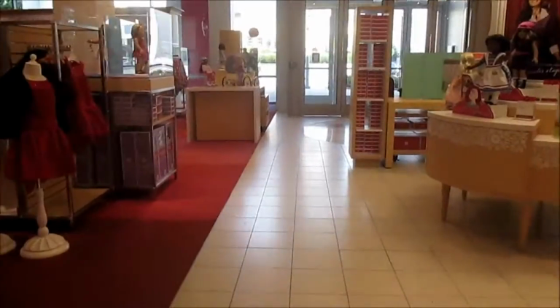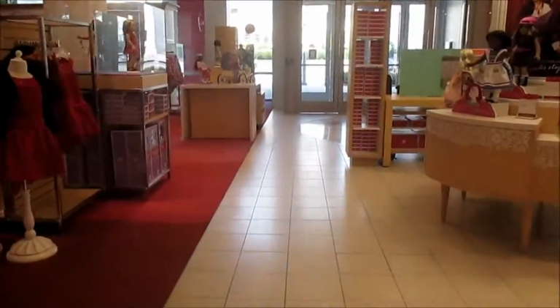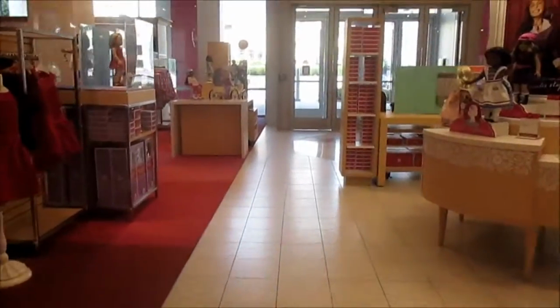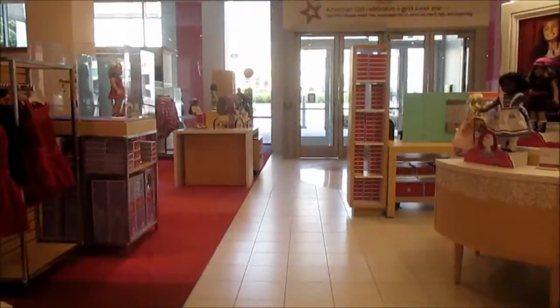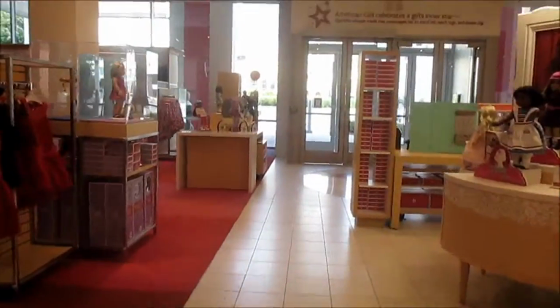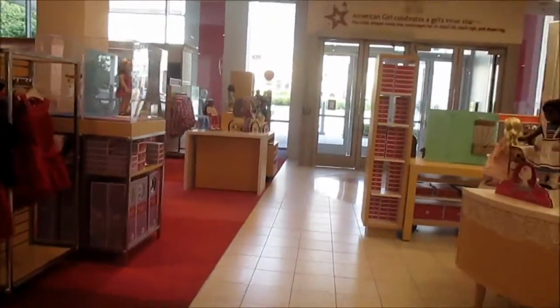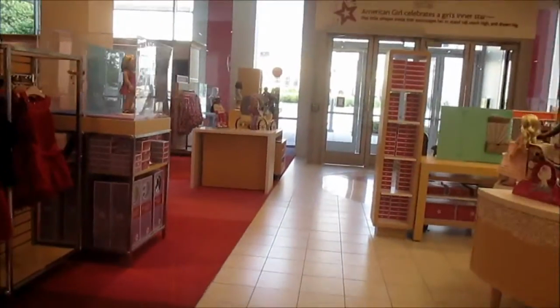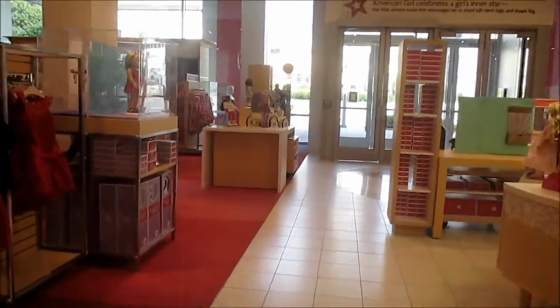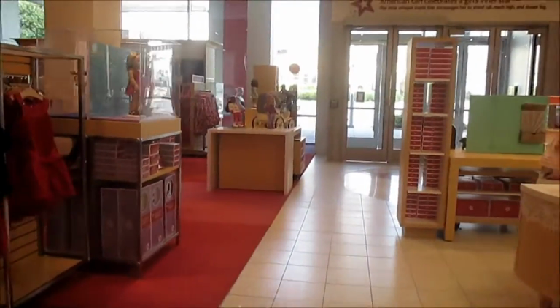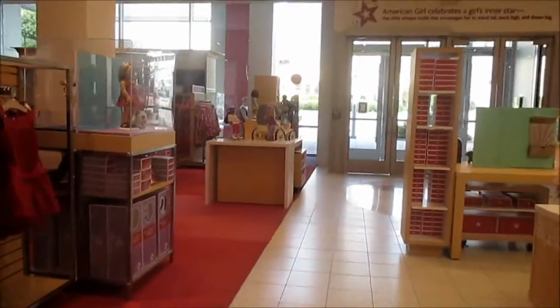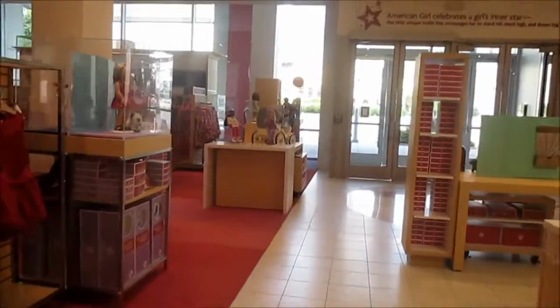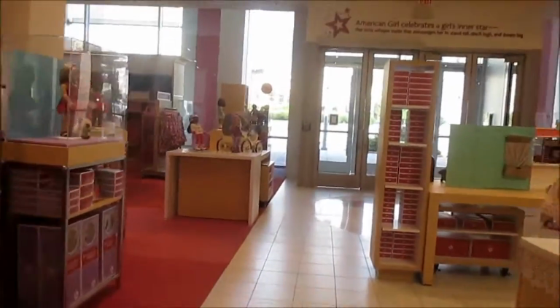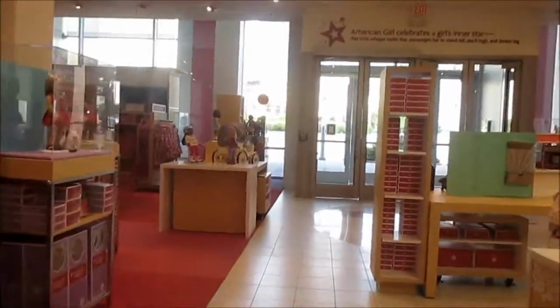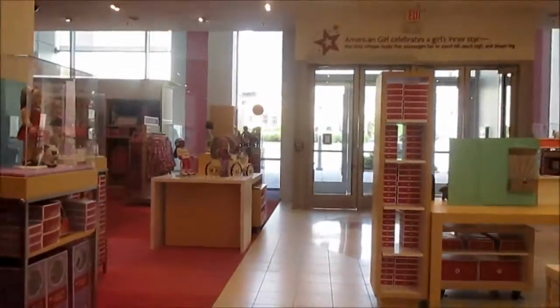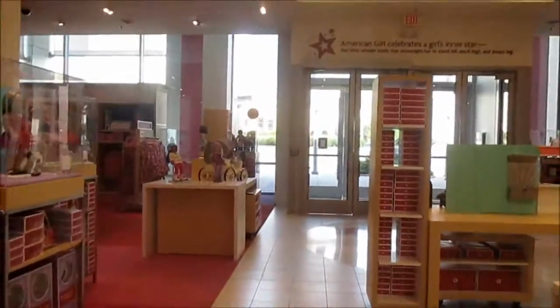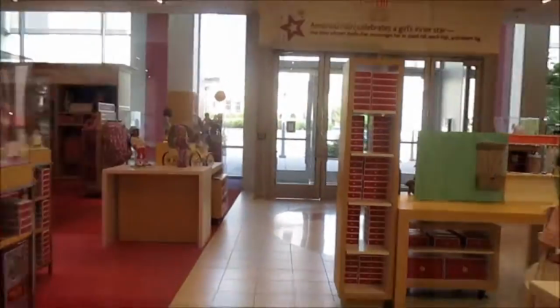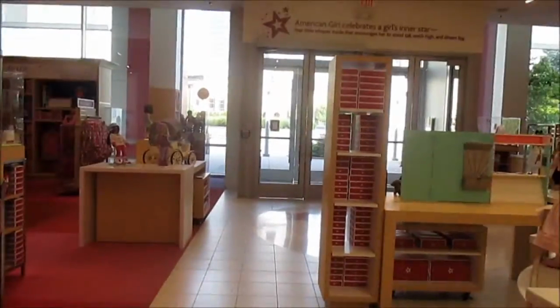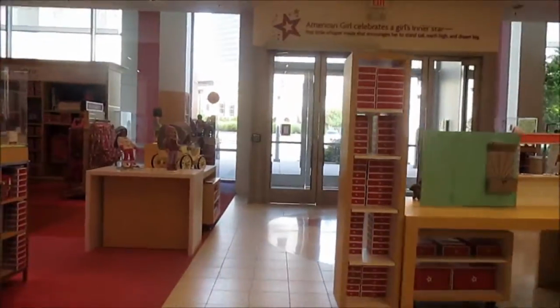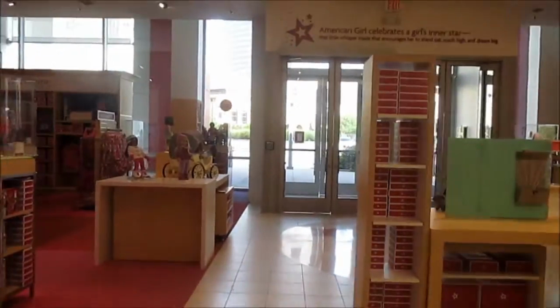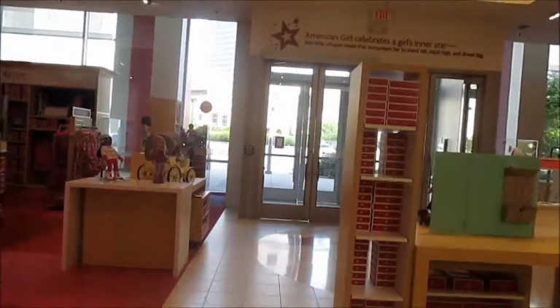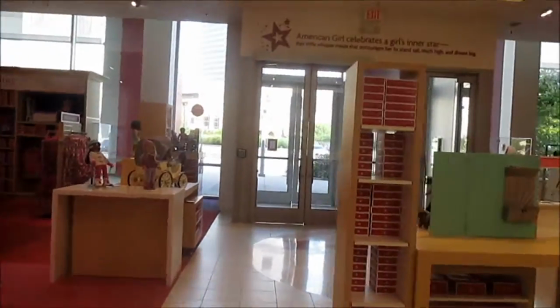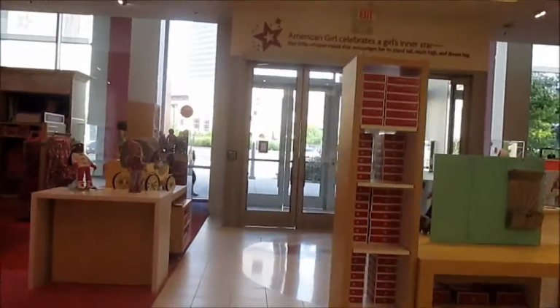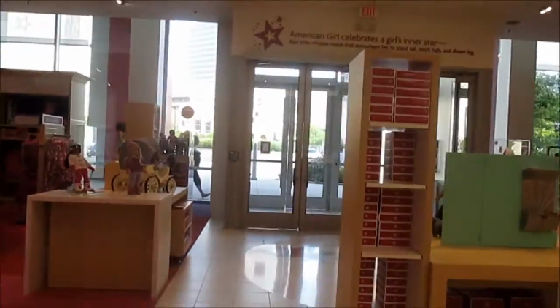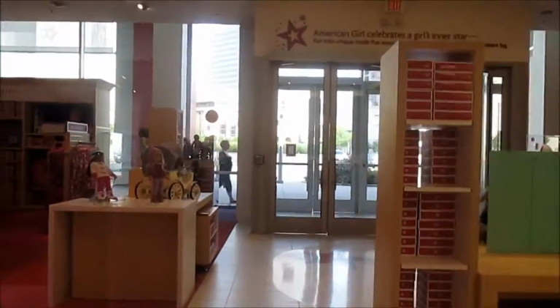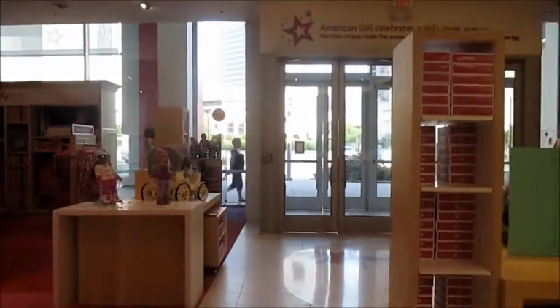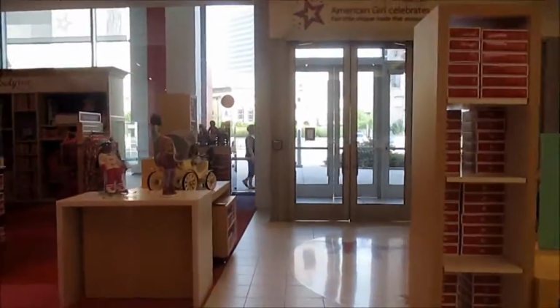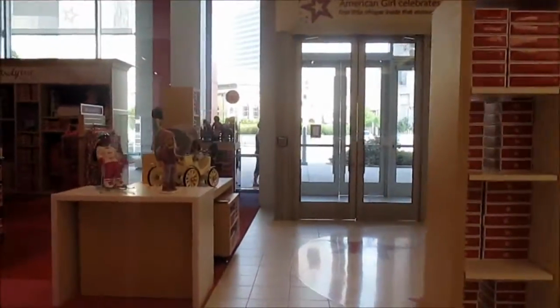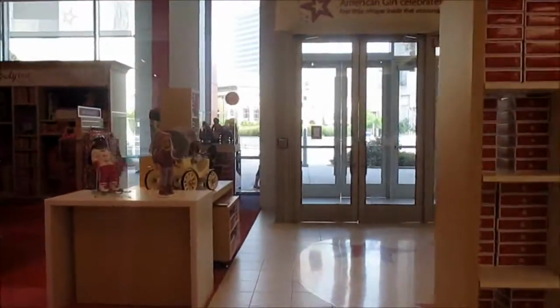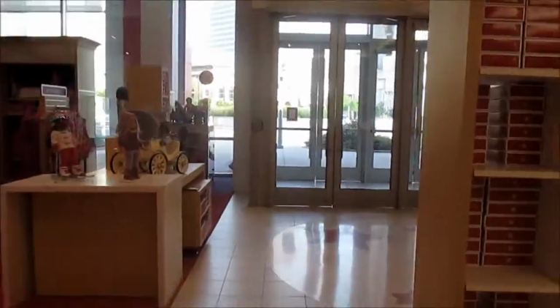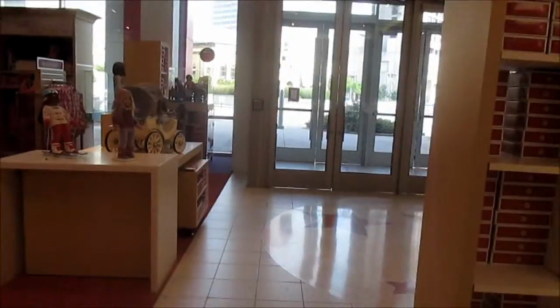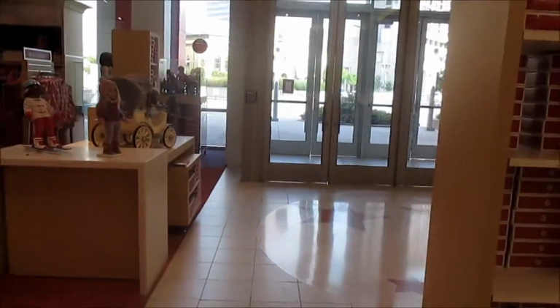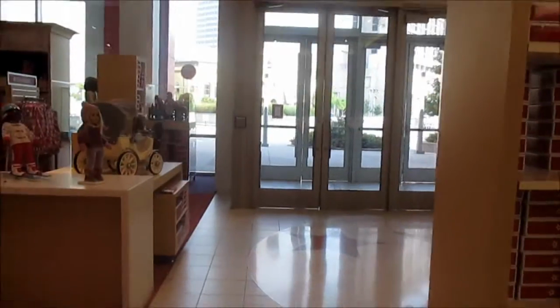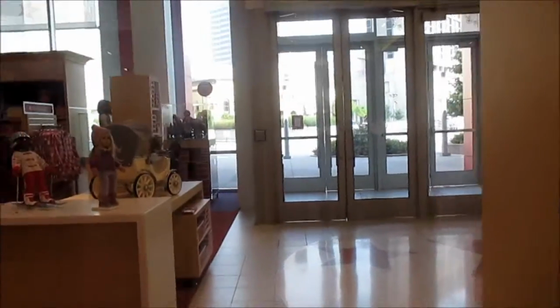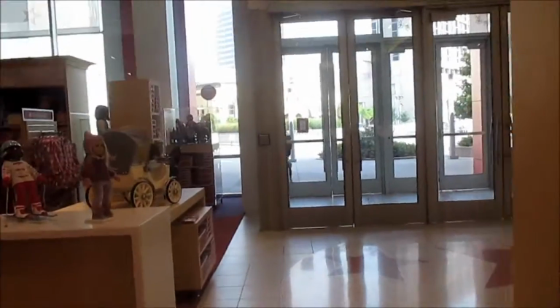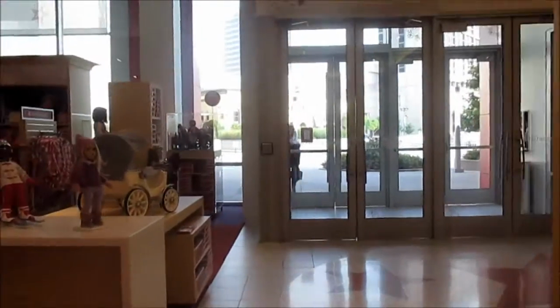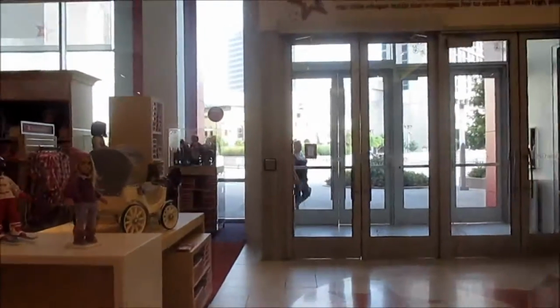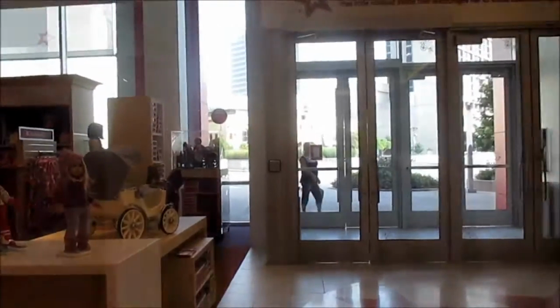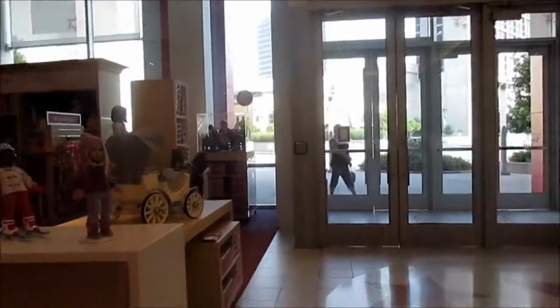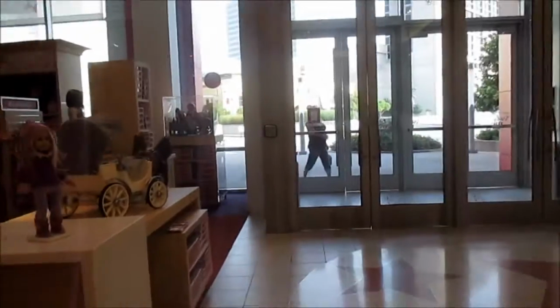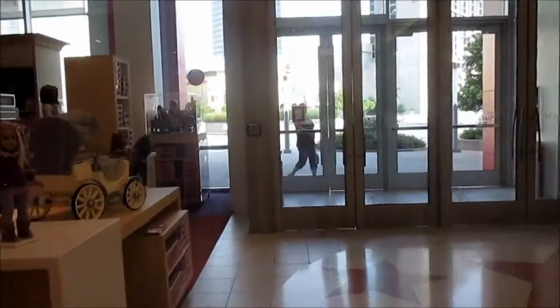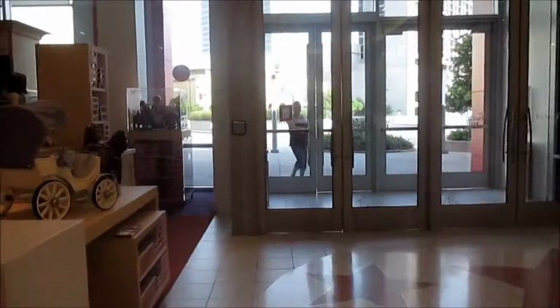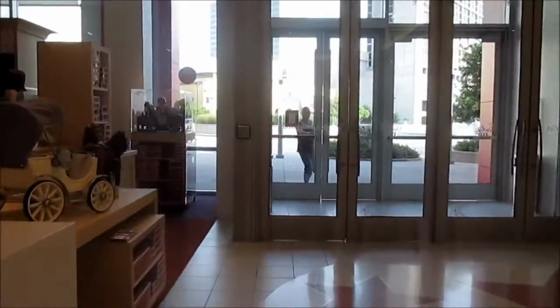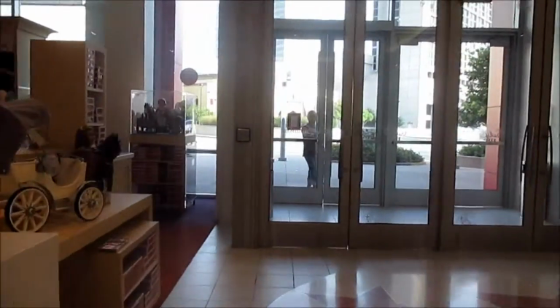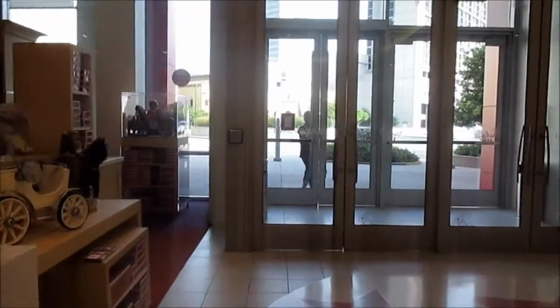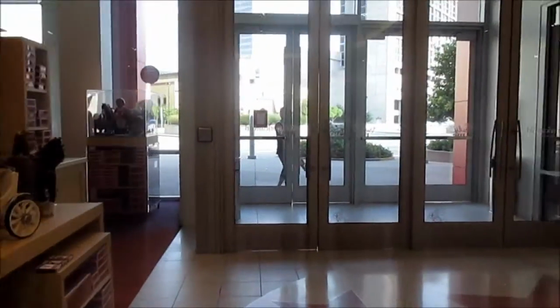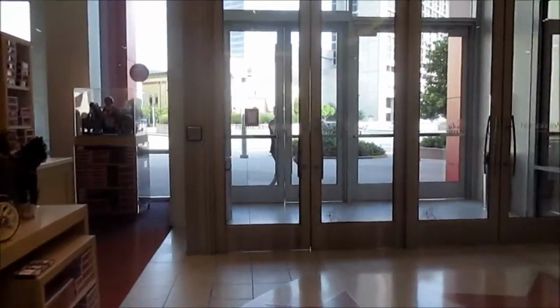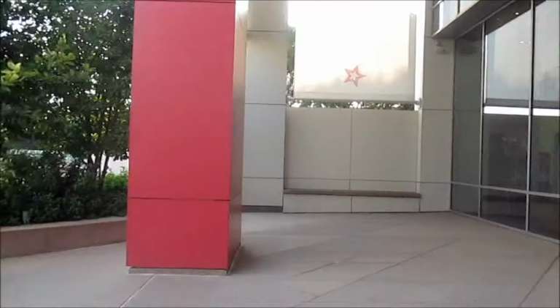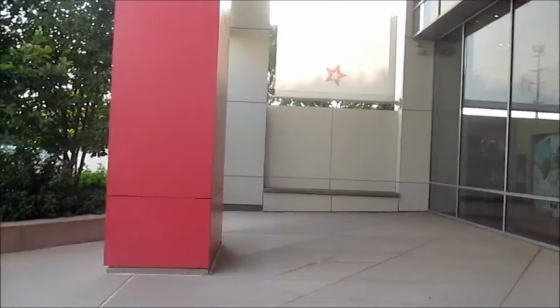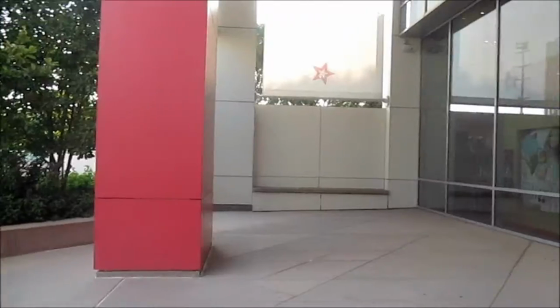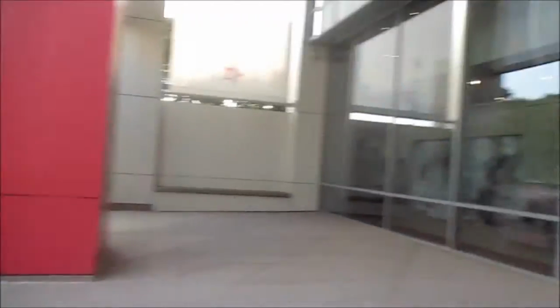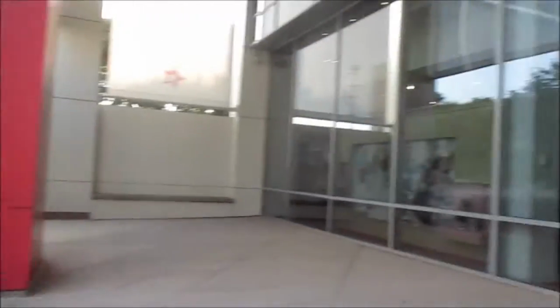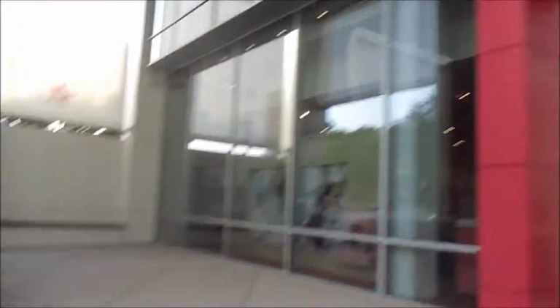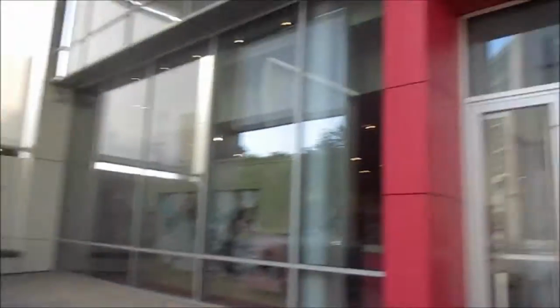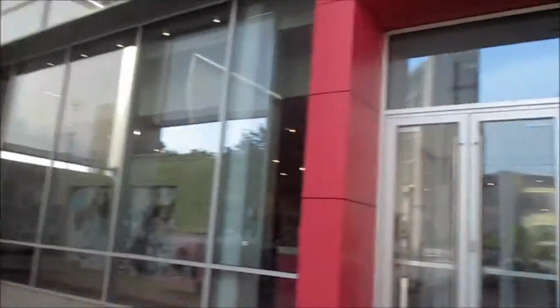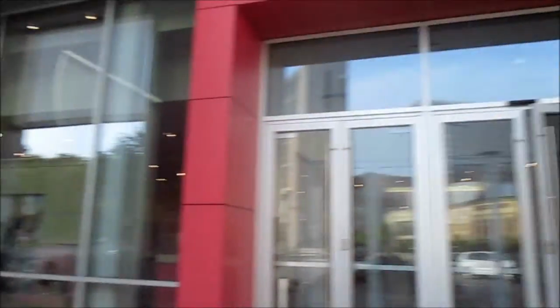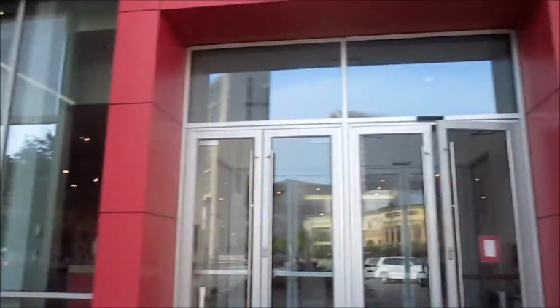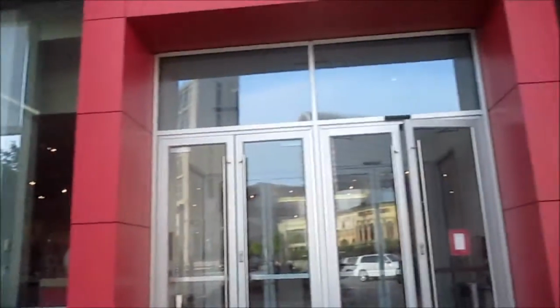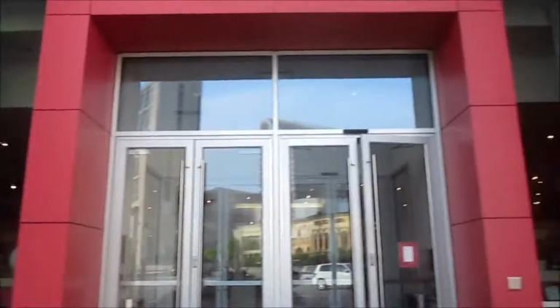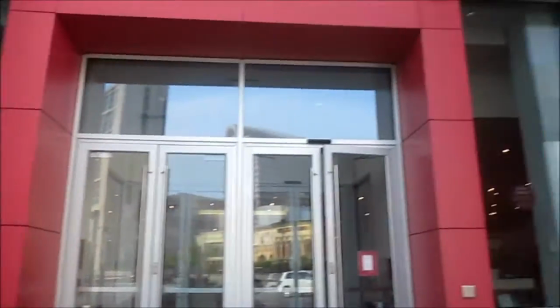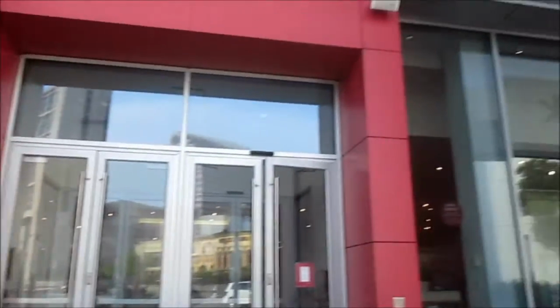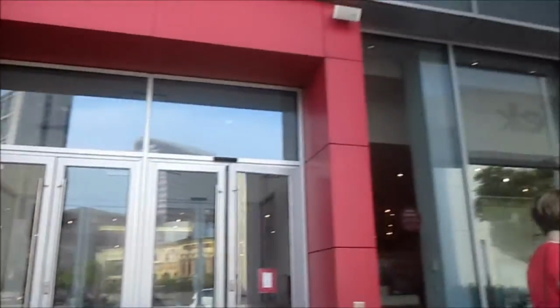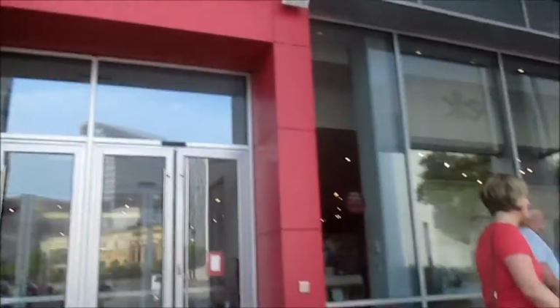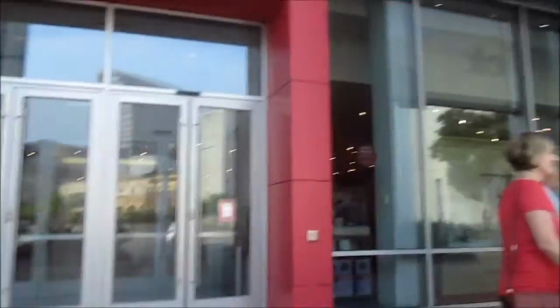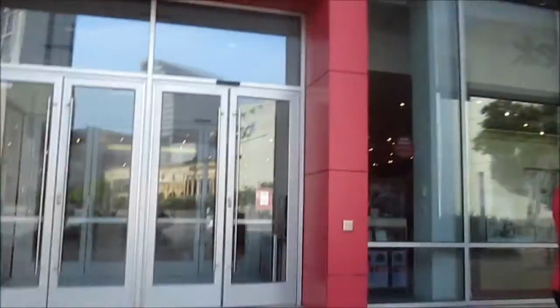What a wonderful day at the American Girl Place — now let's go. I'll miss you!